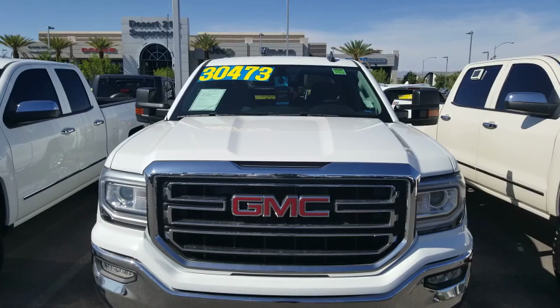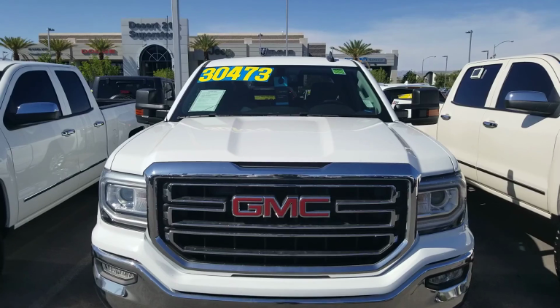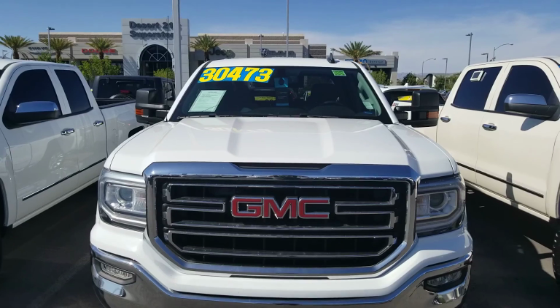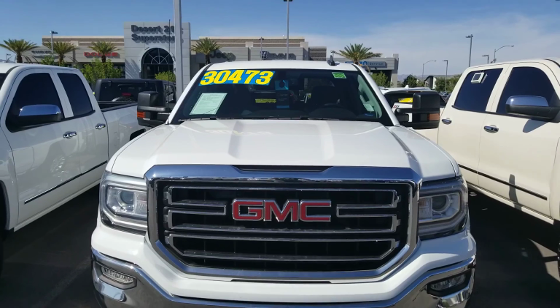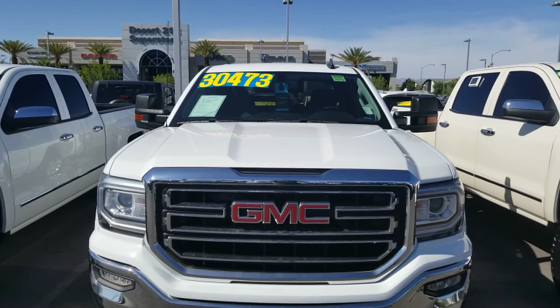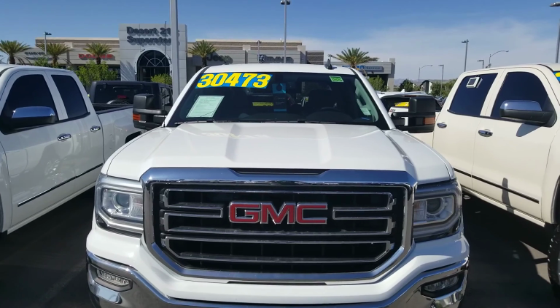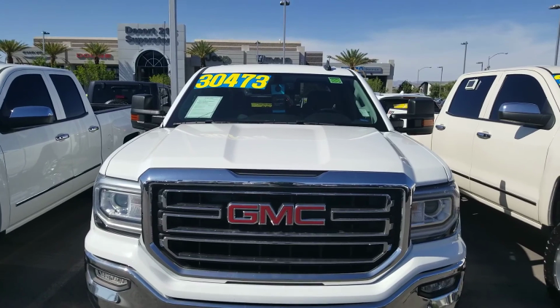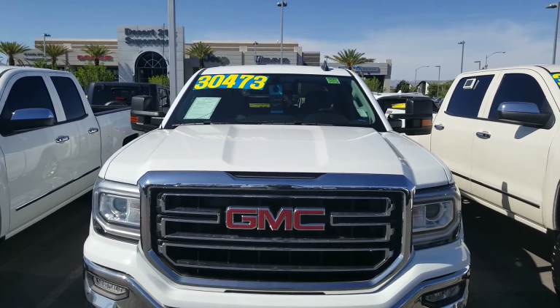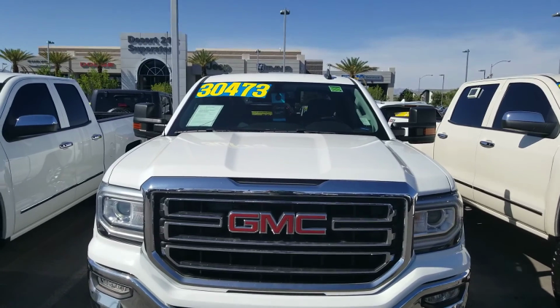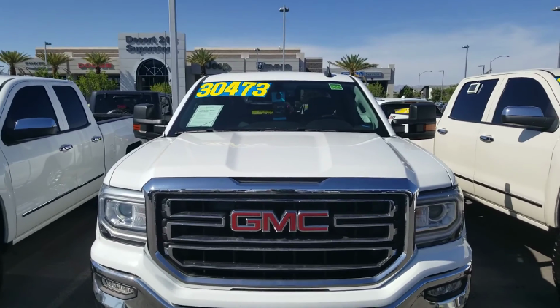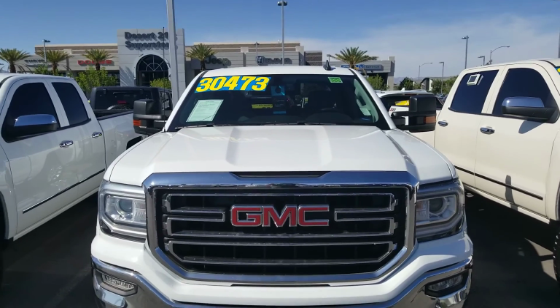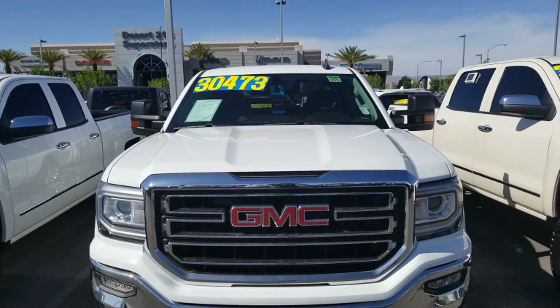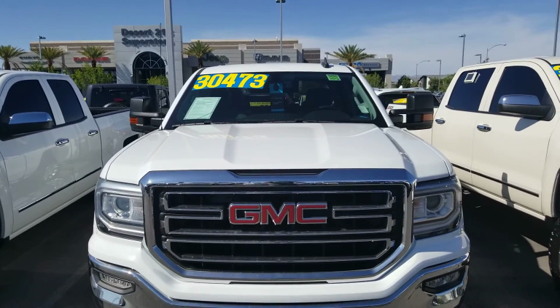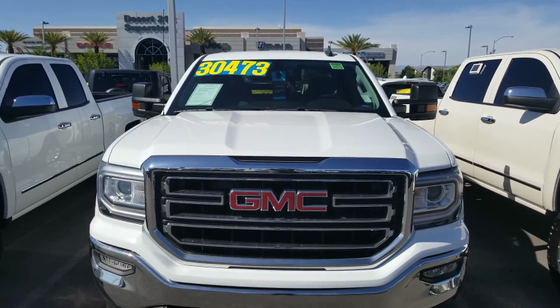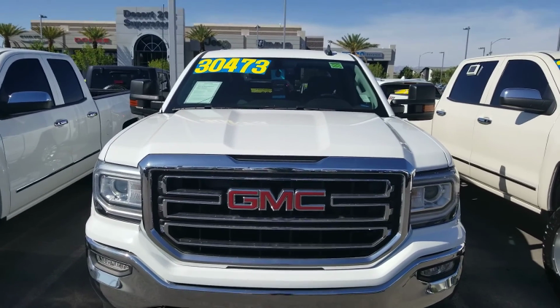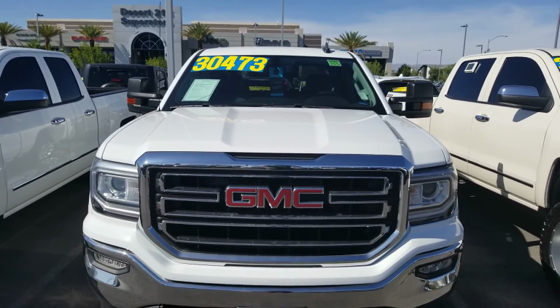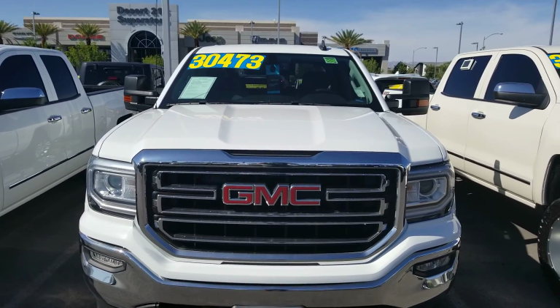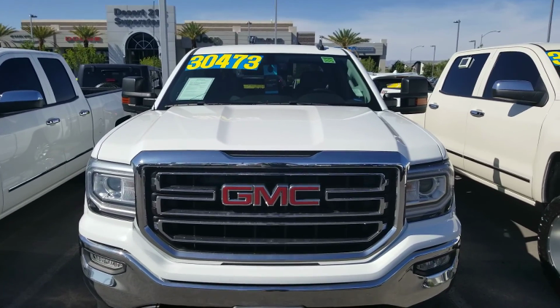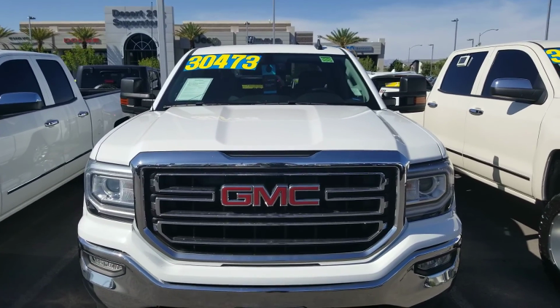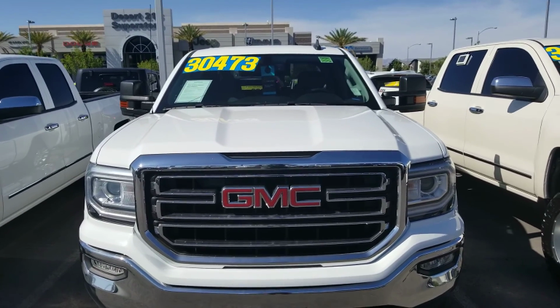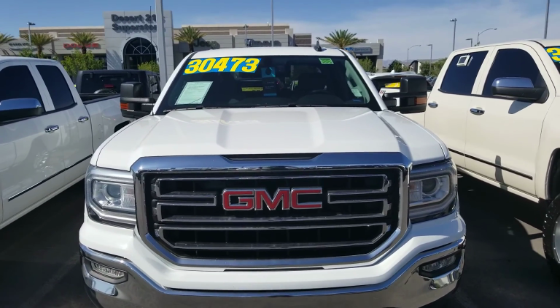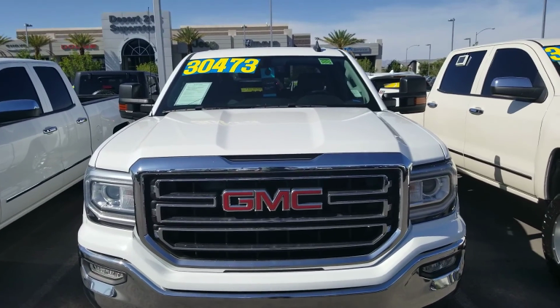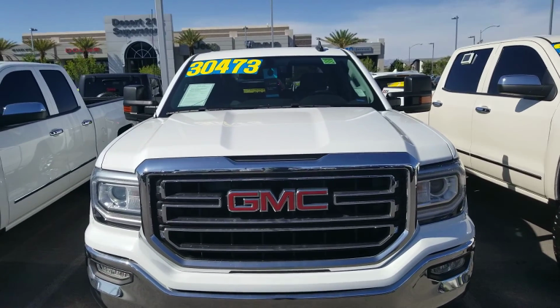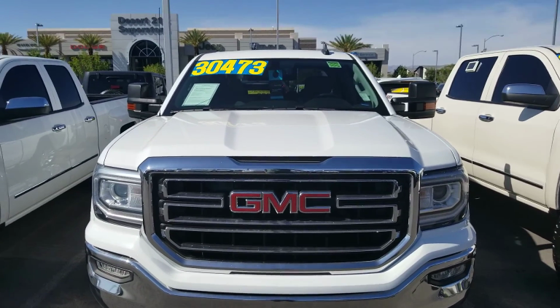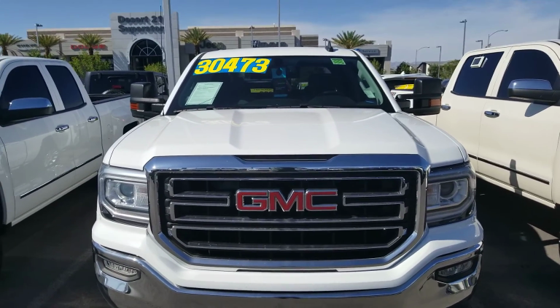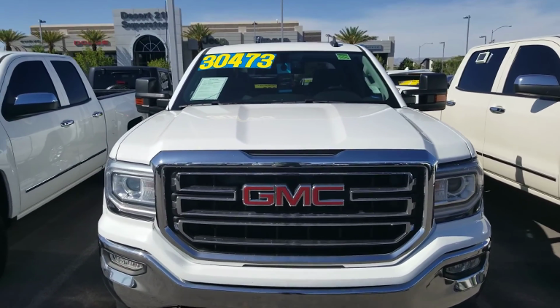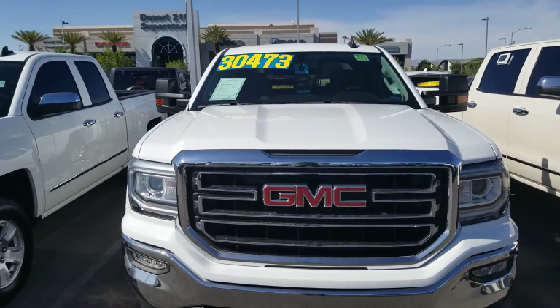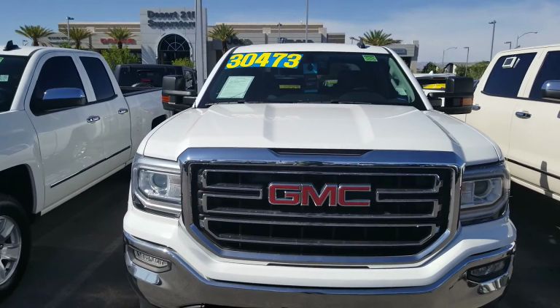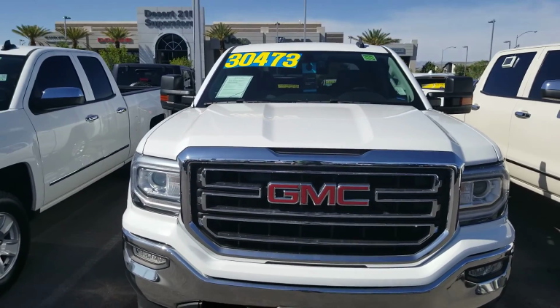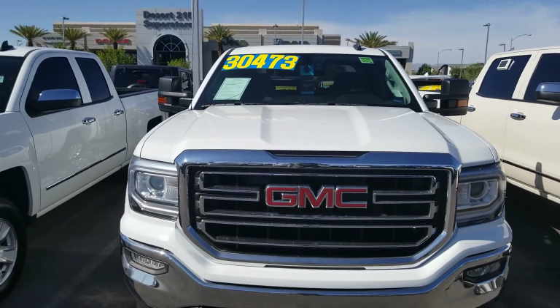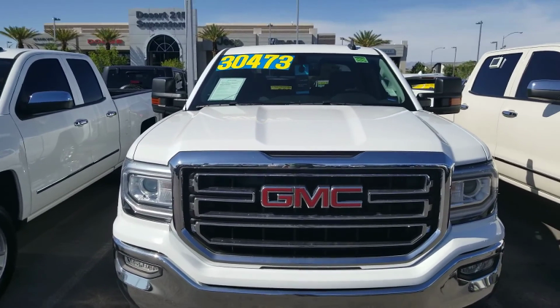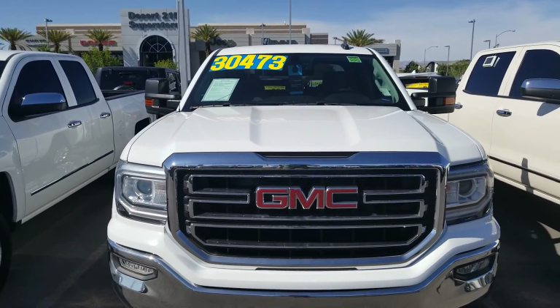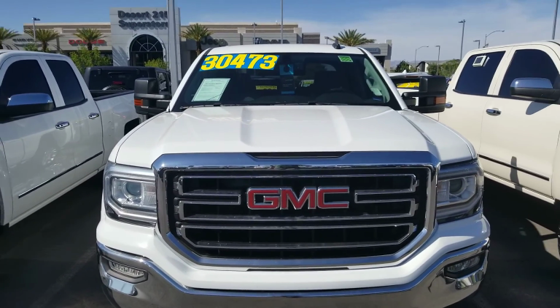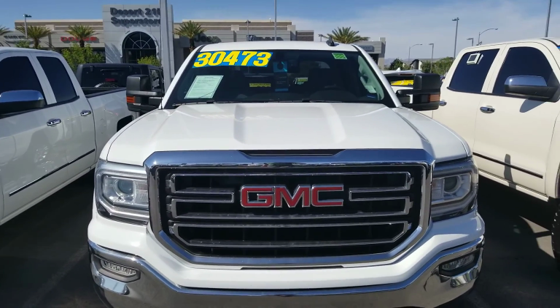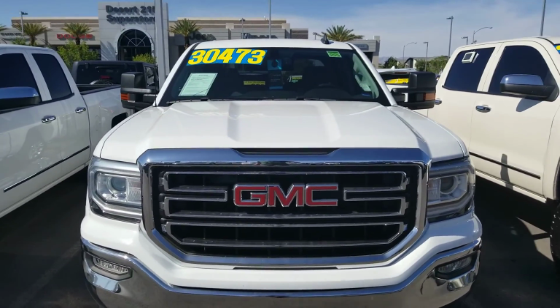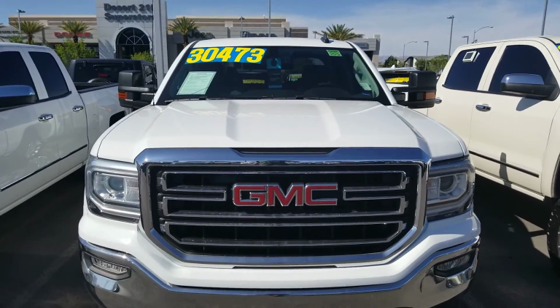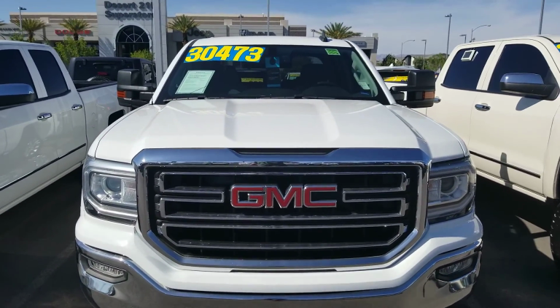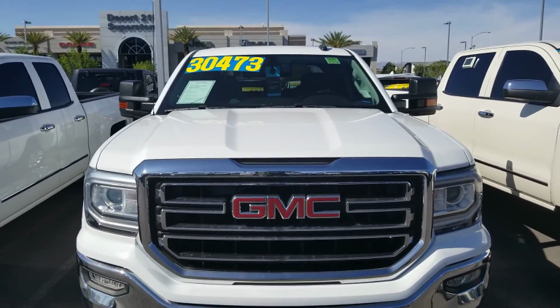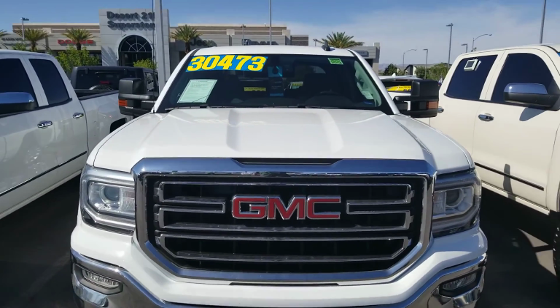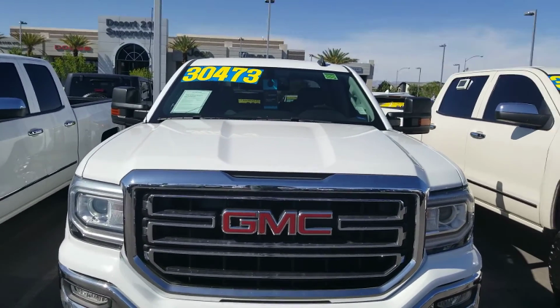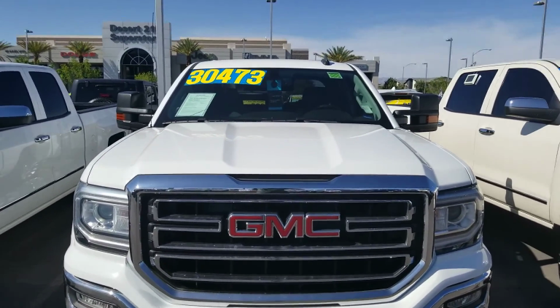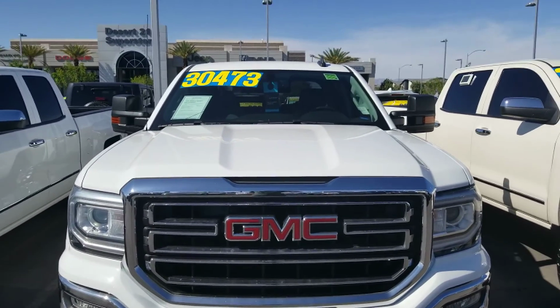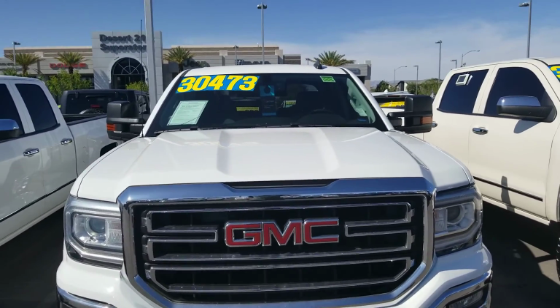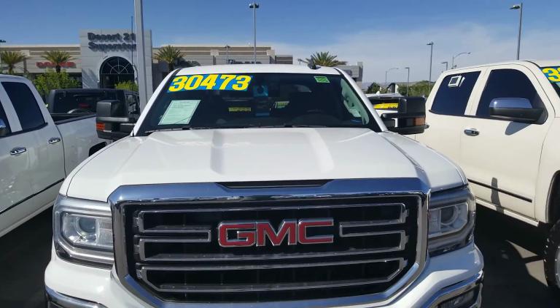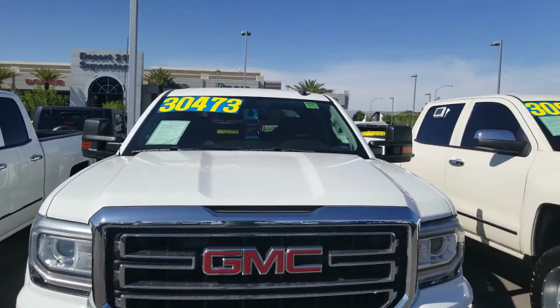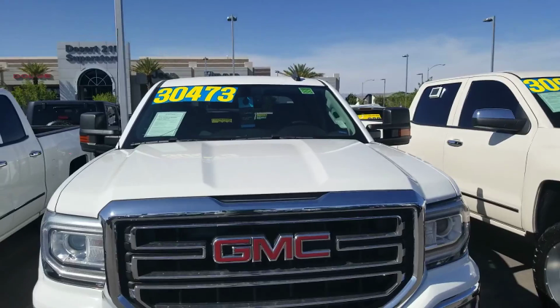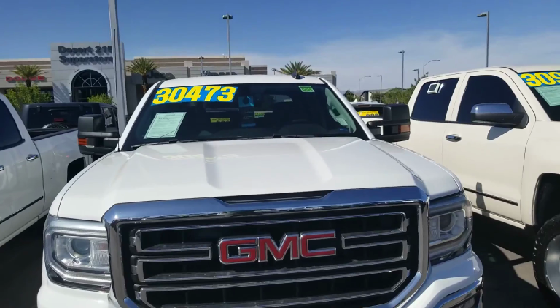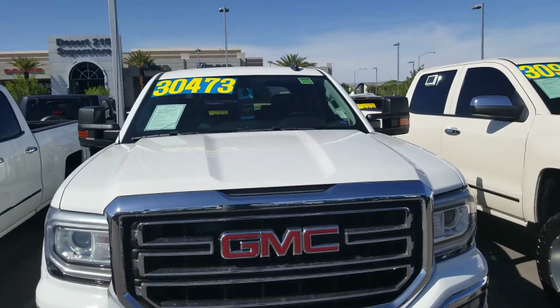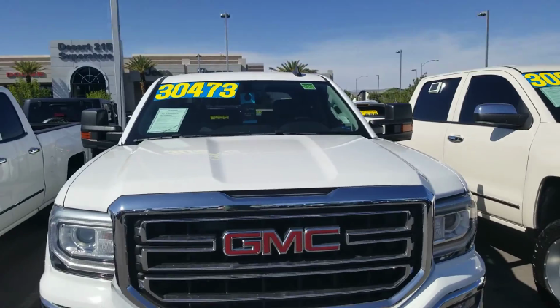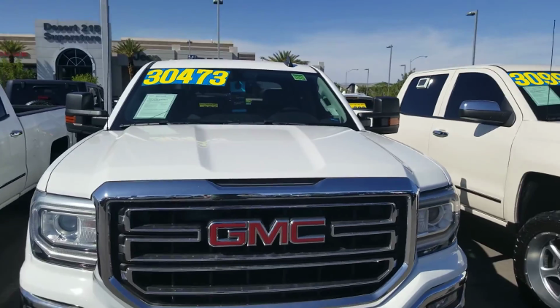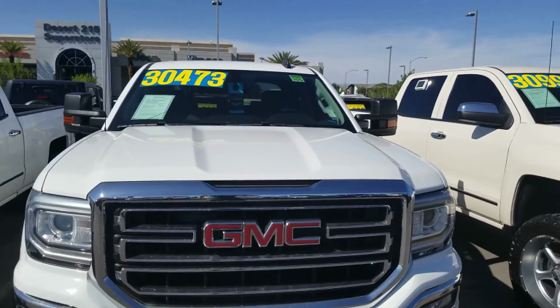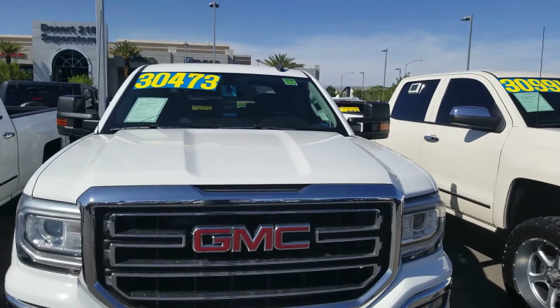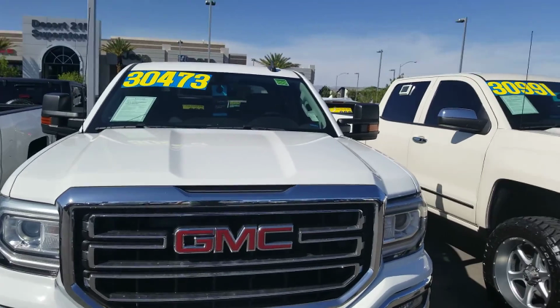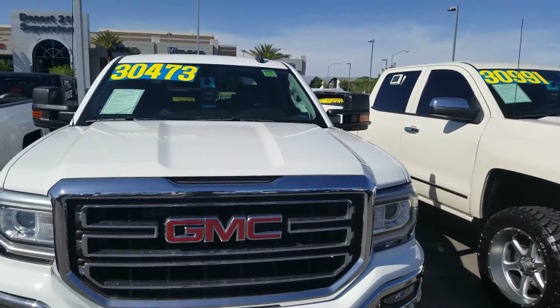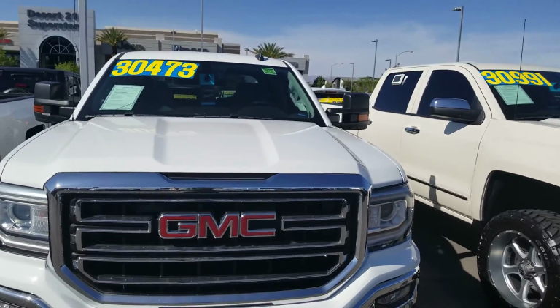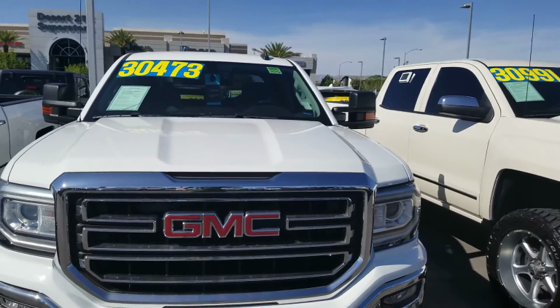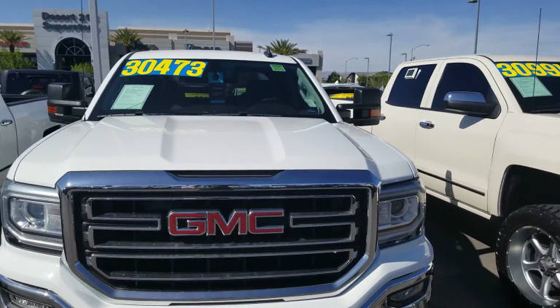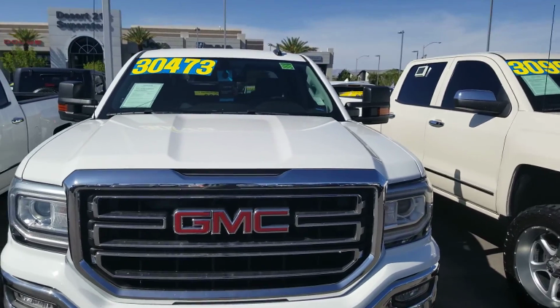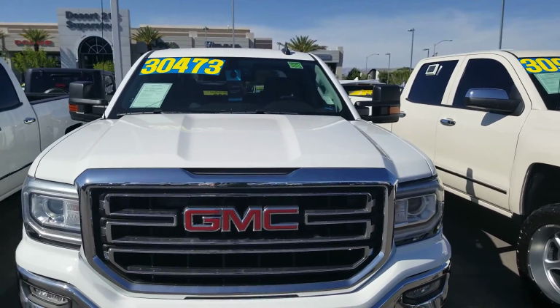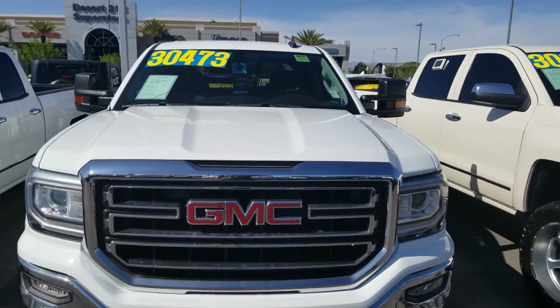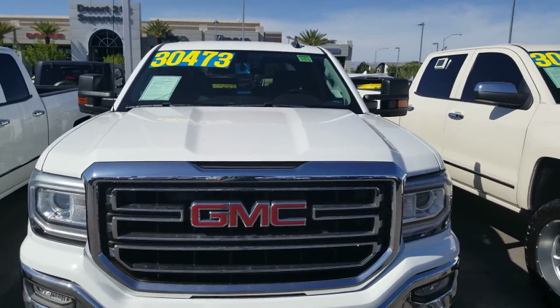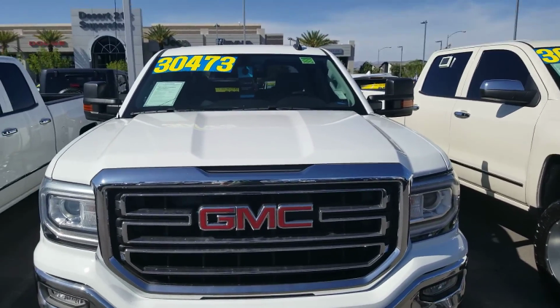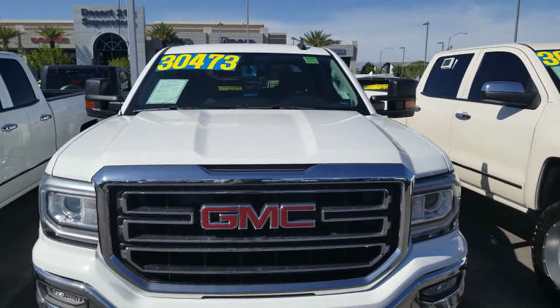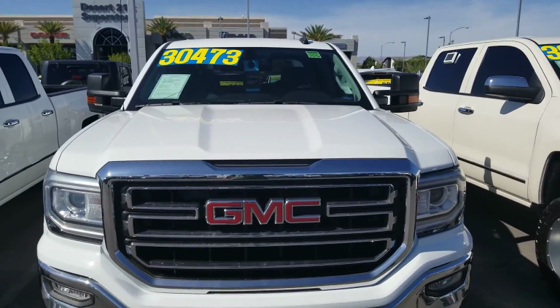Hello everyone. Welcome to Gage Car Reviews and today I'm reviewing this 2016 GMC Sierra 1500.